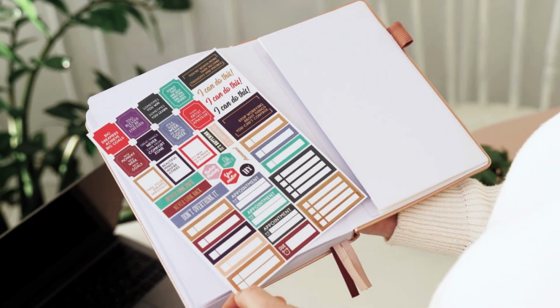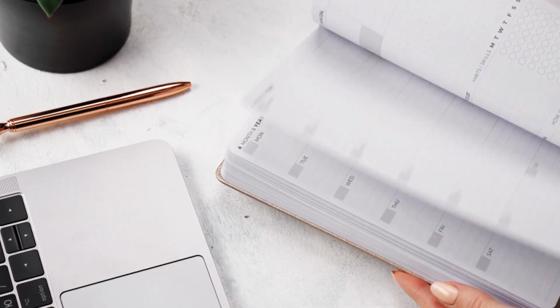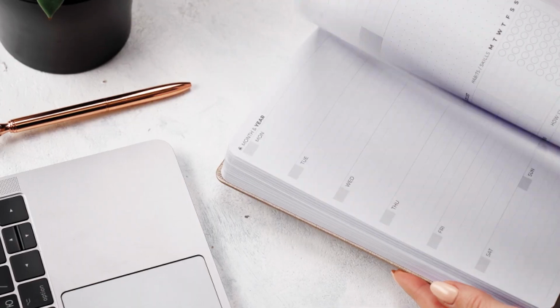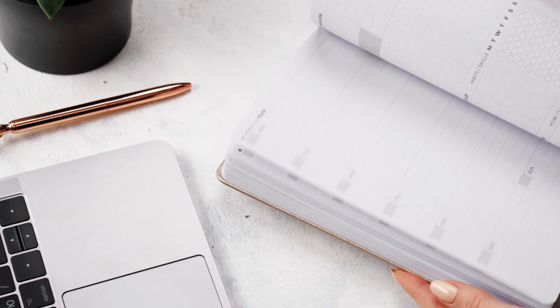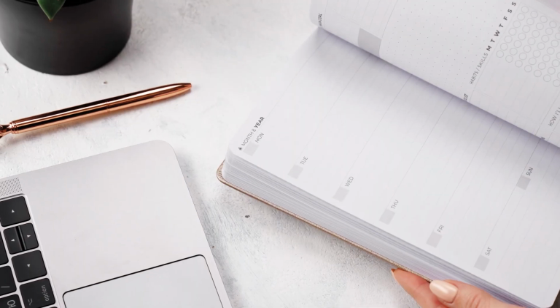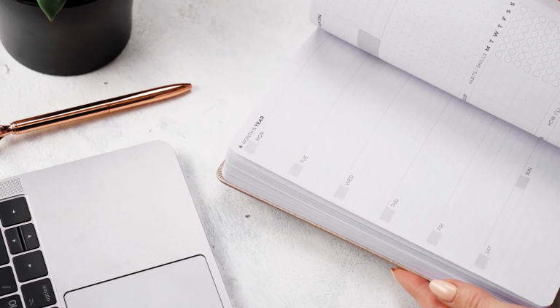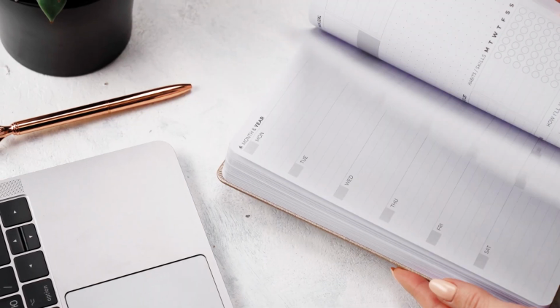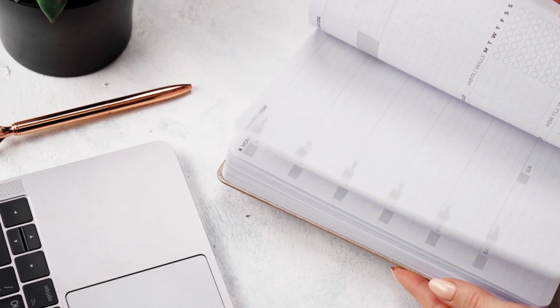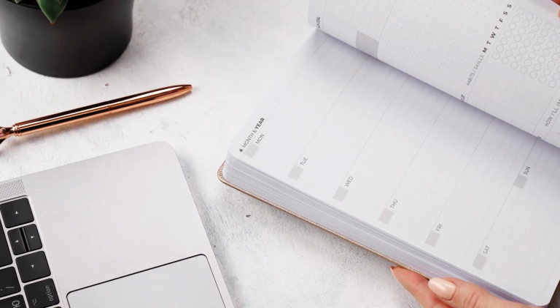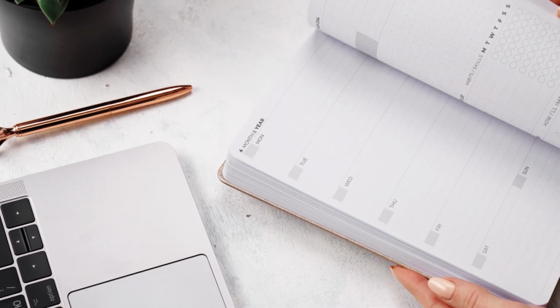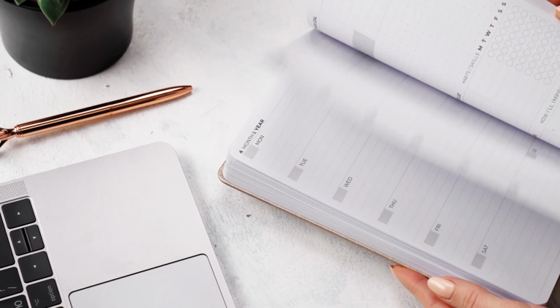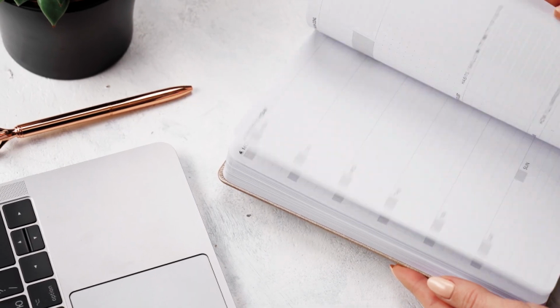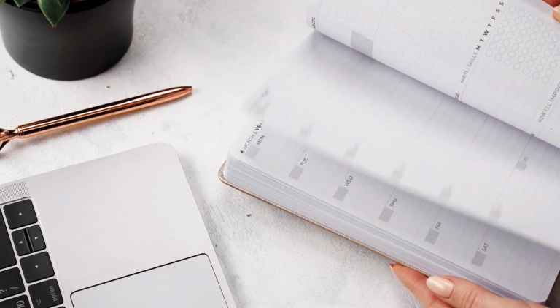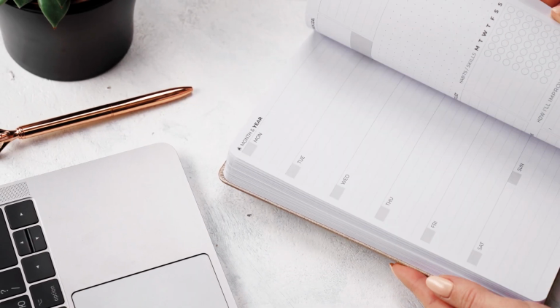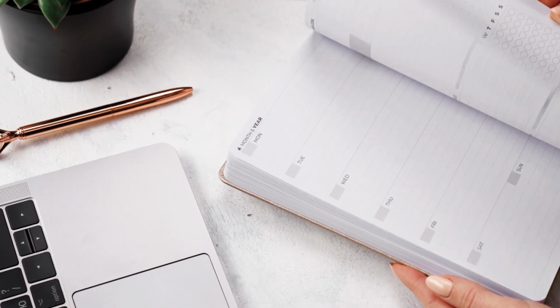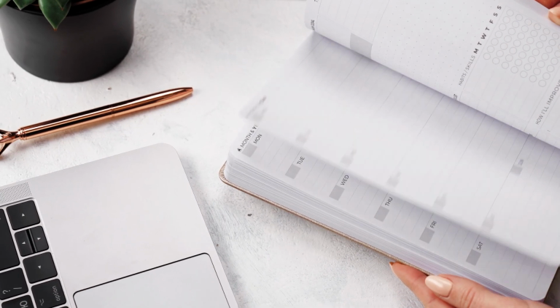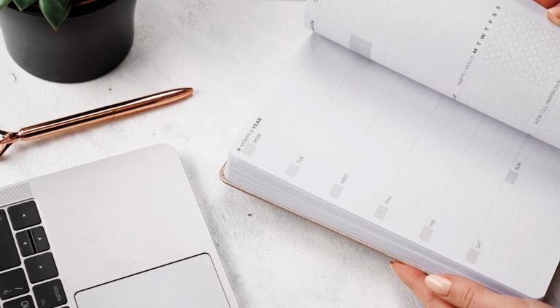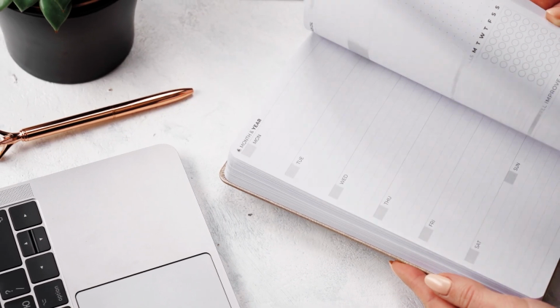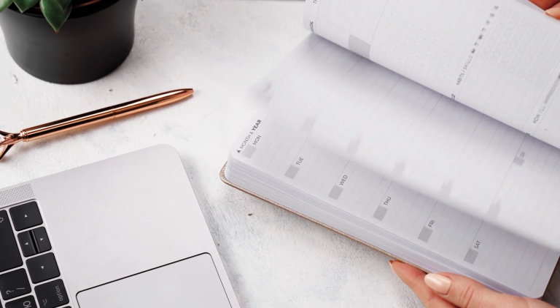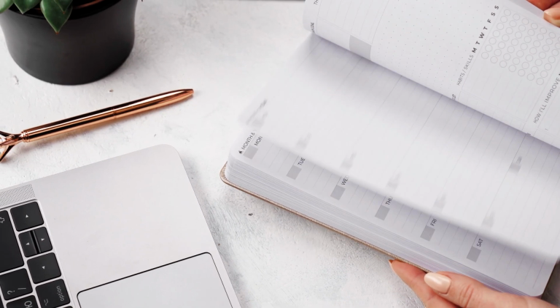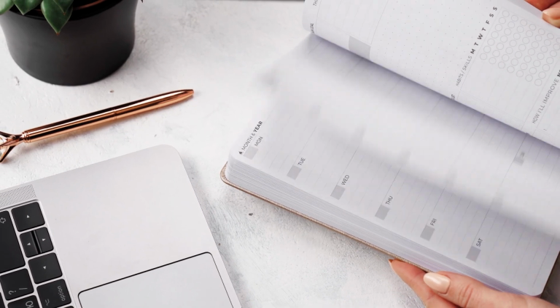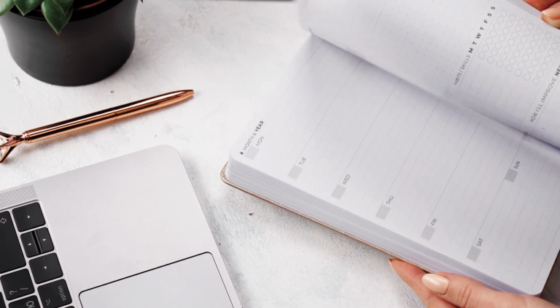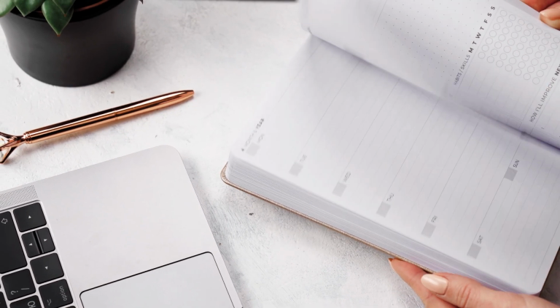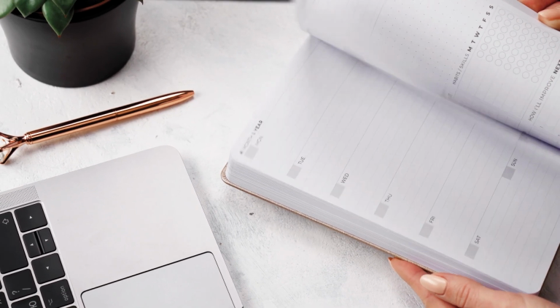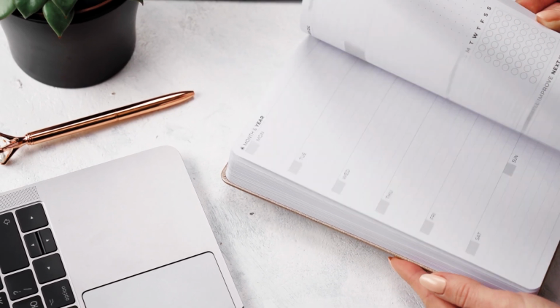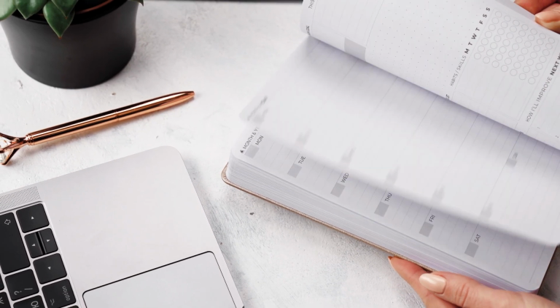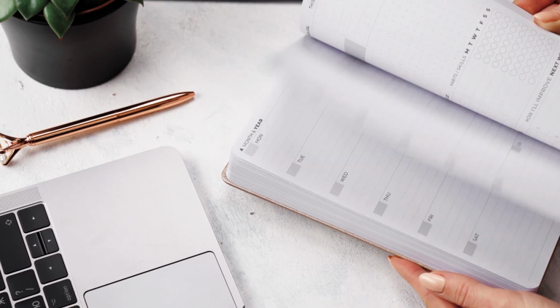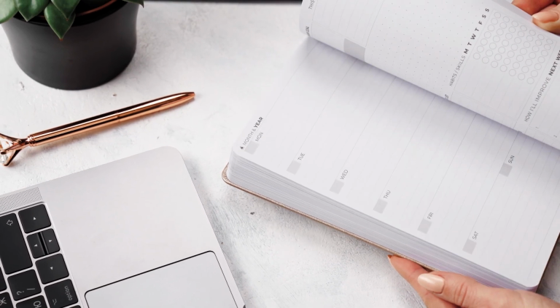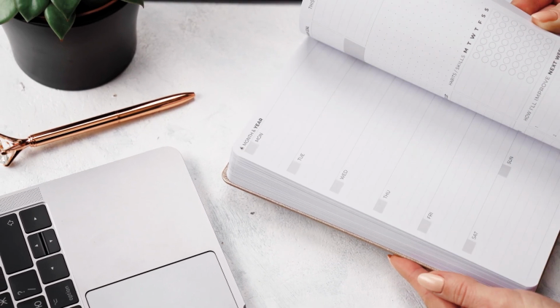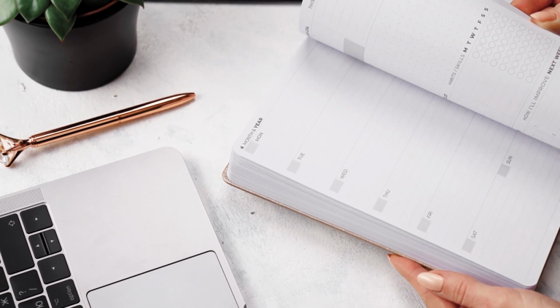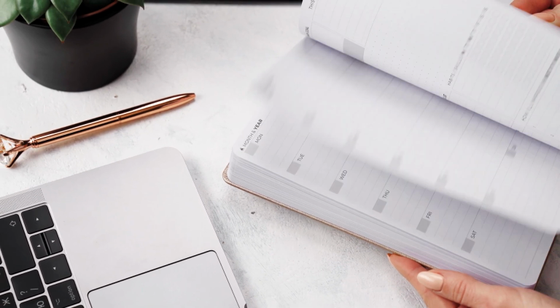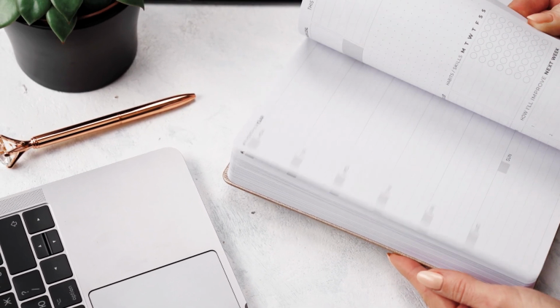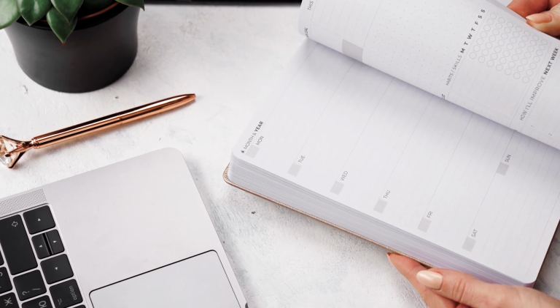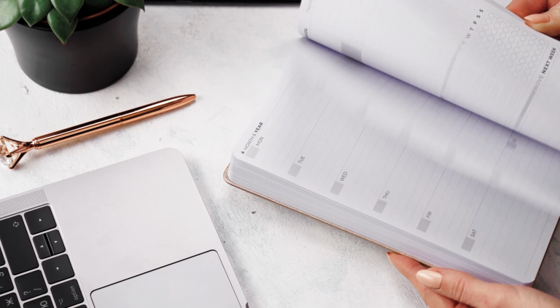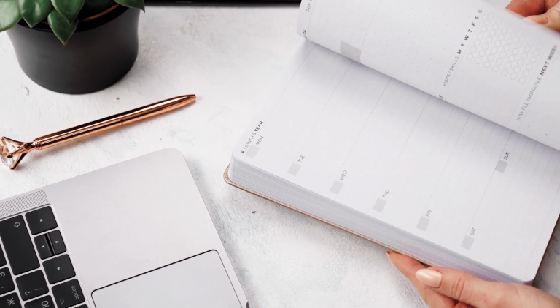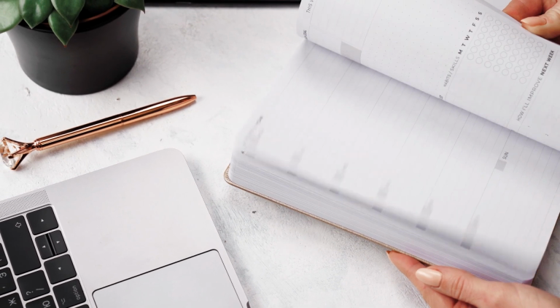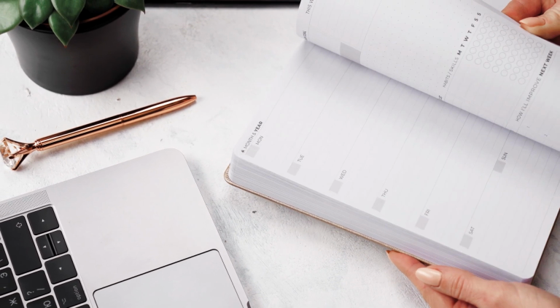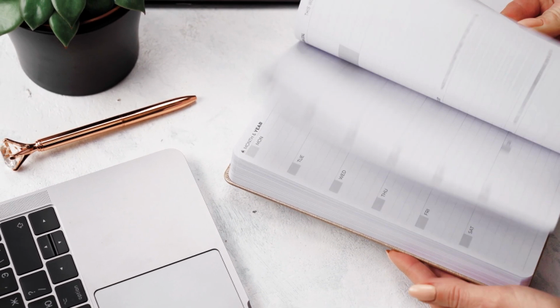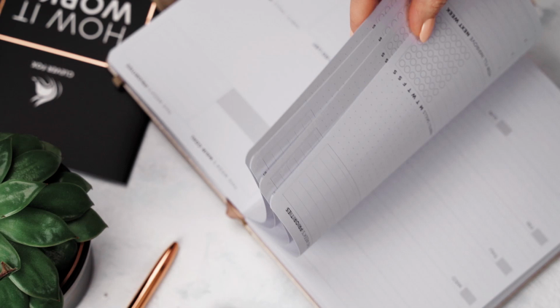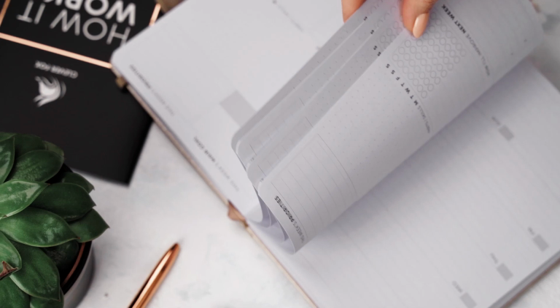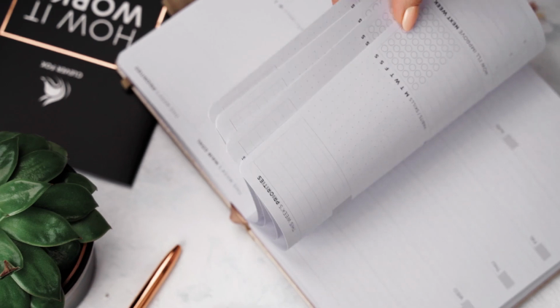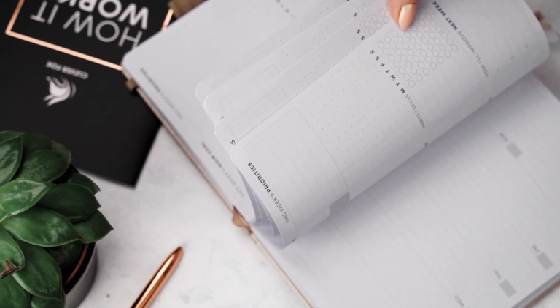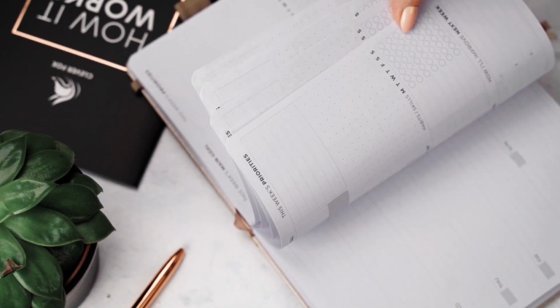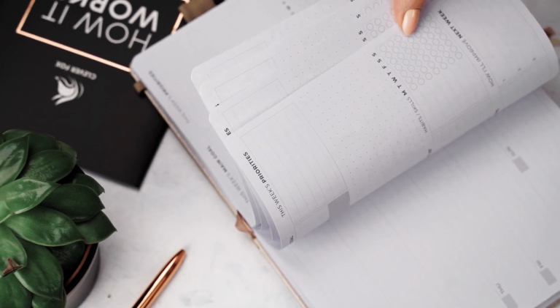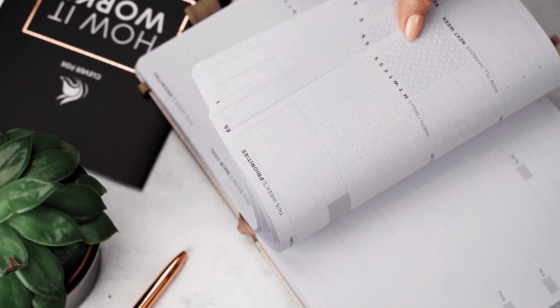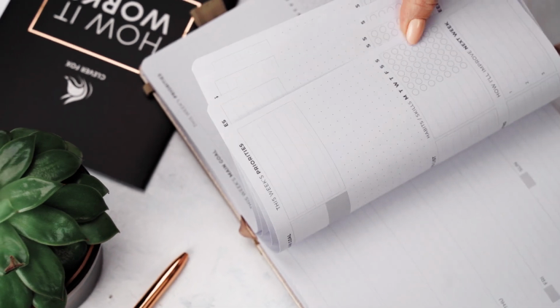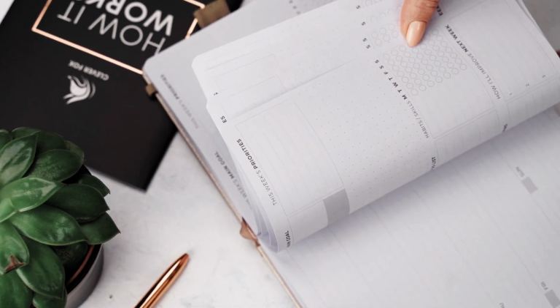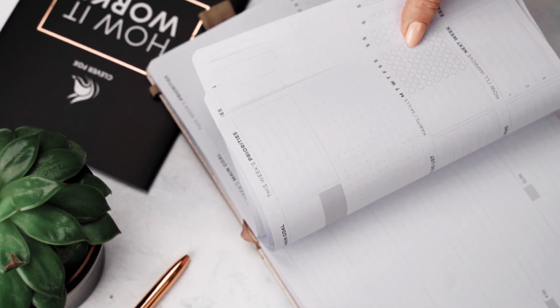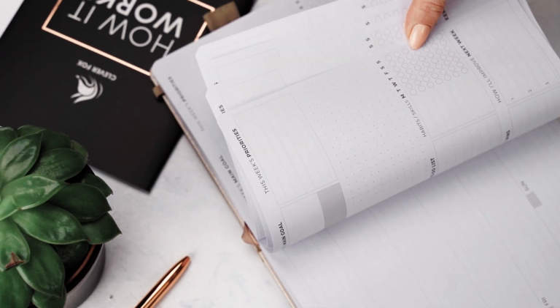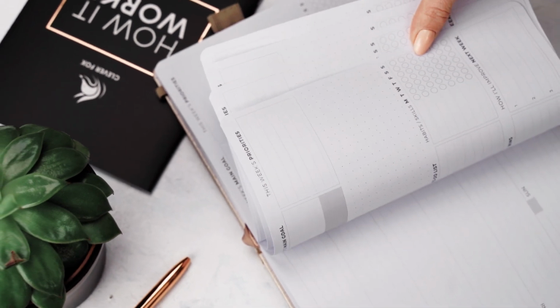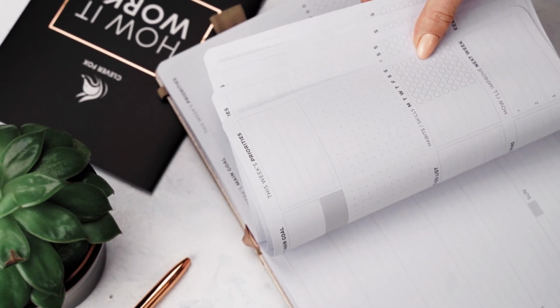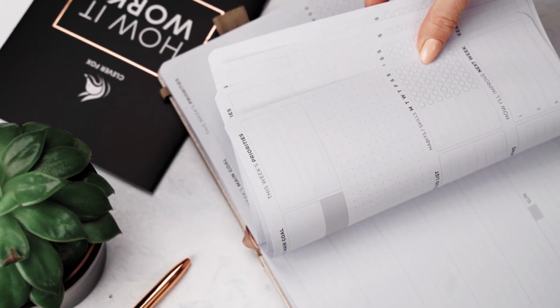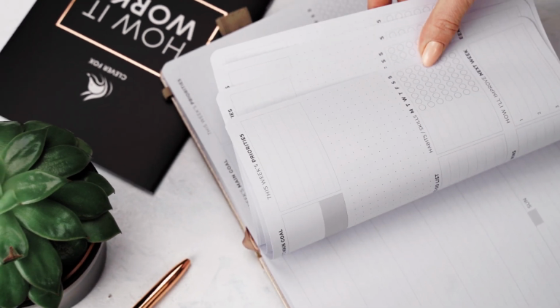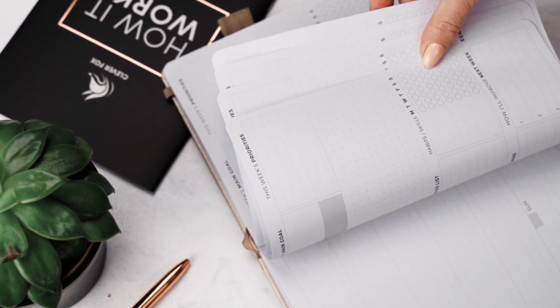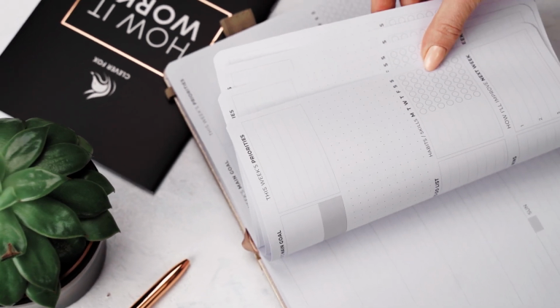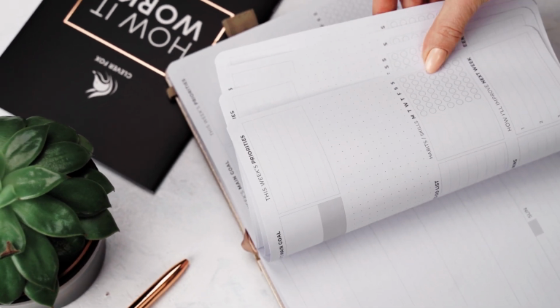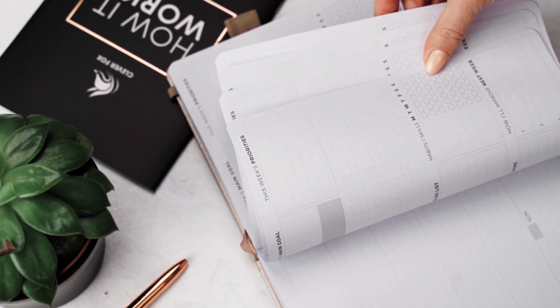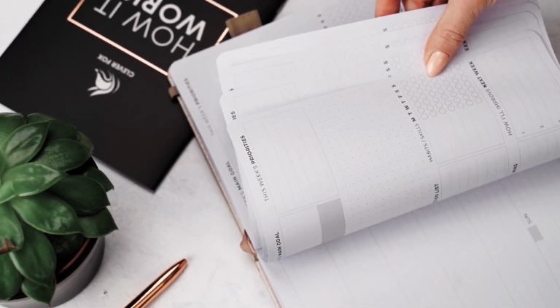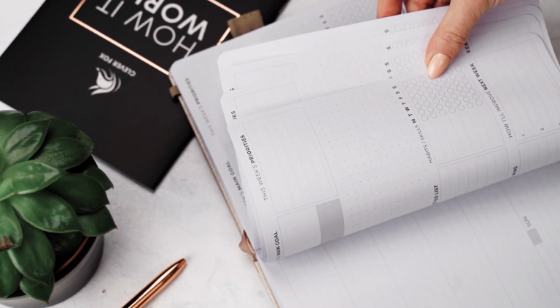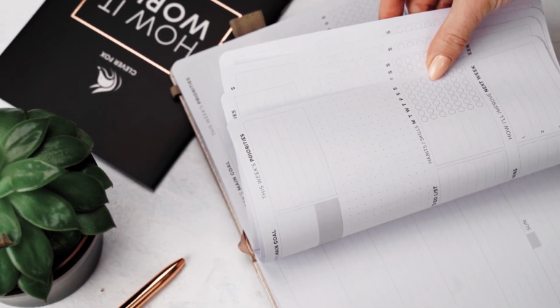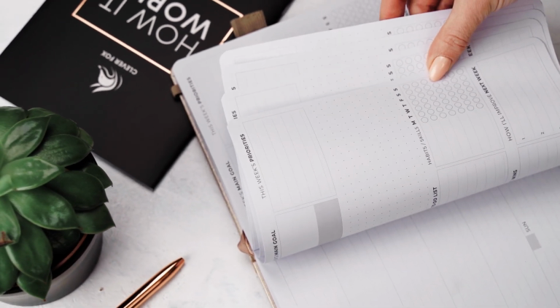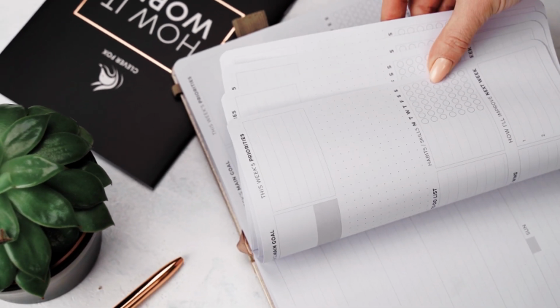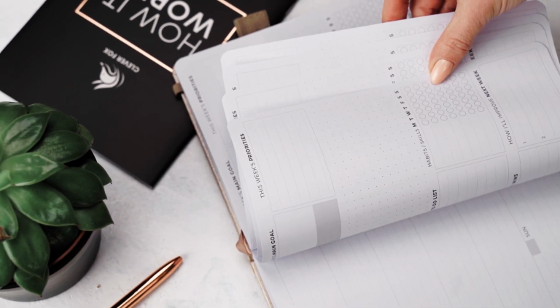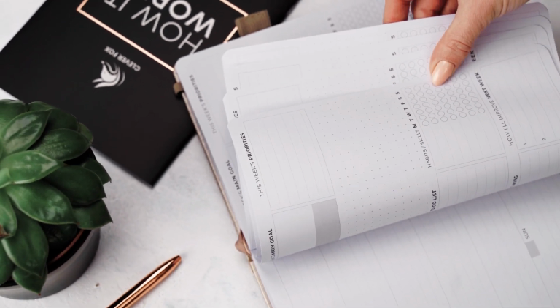The pages are made of thick 120 GSM pearl white paper that is both bleed and smudge resistant.